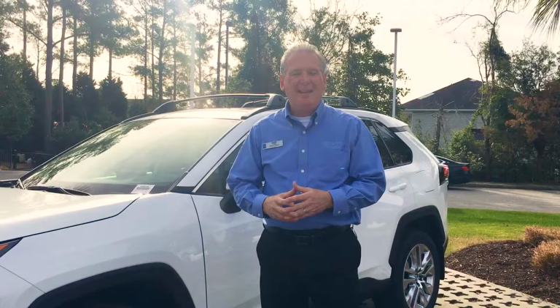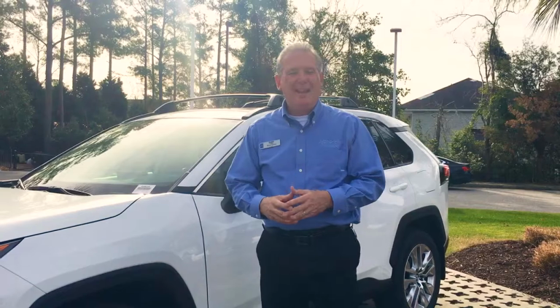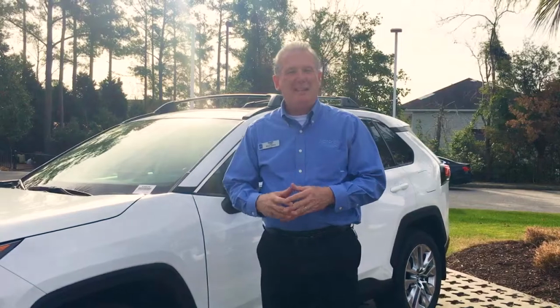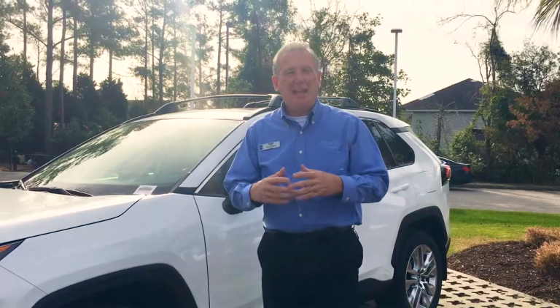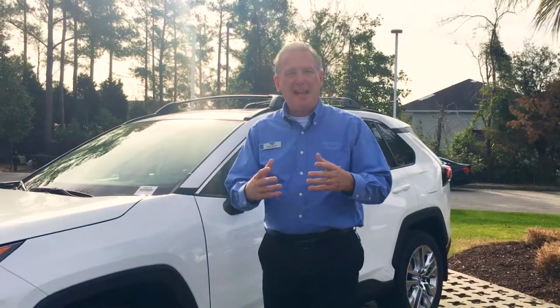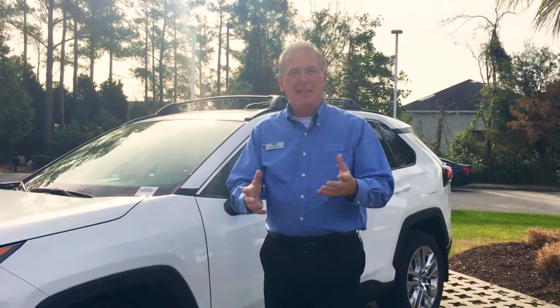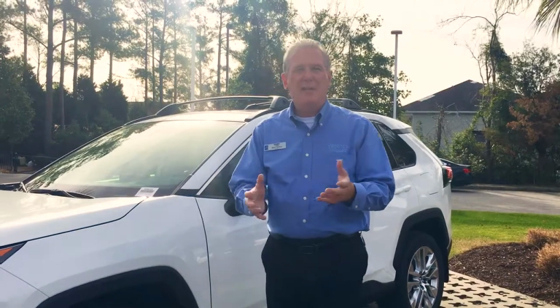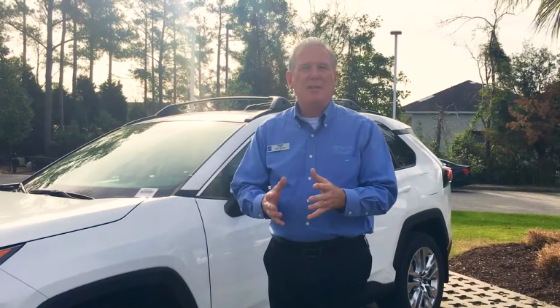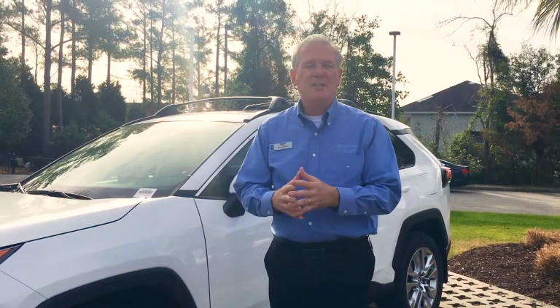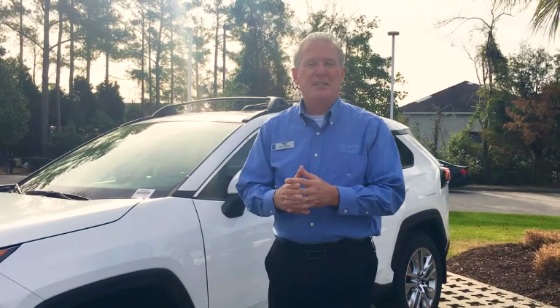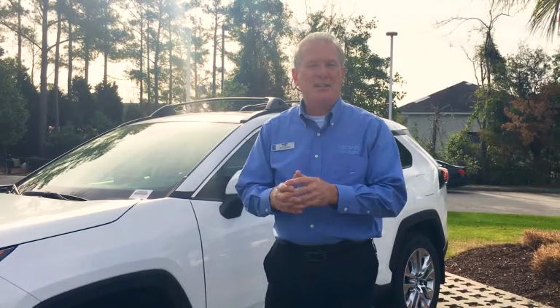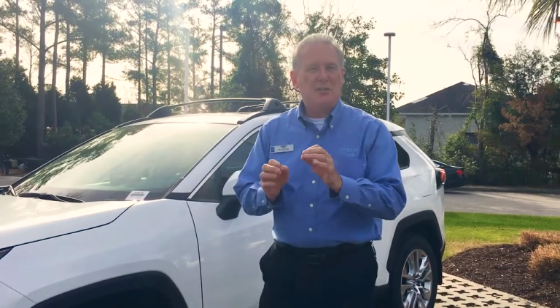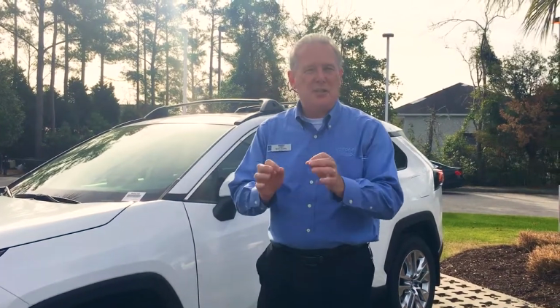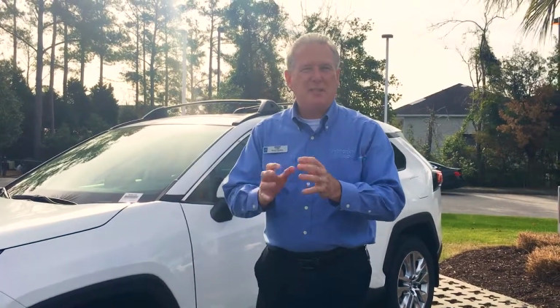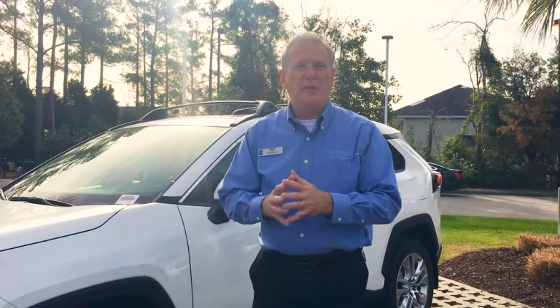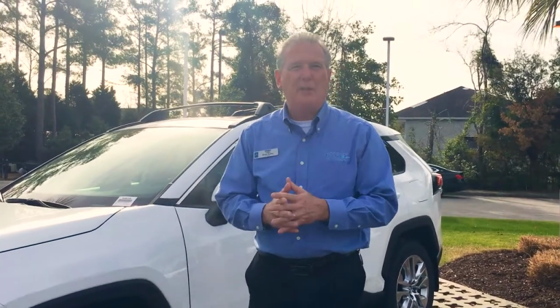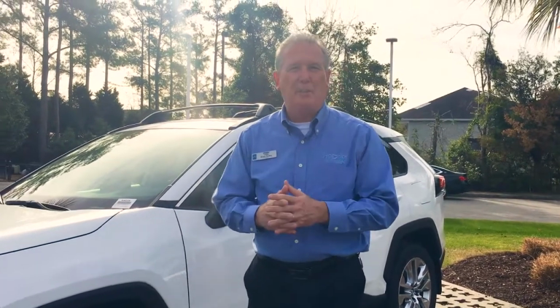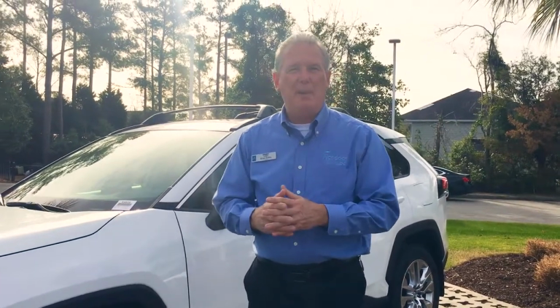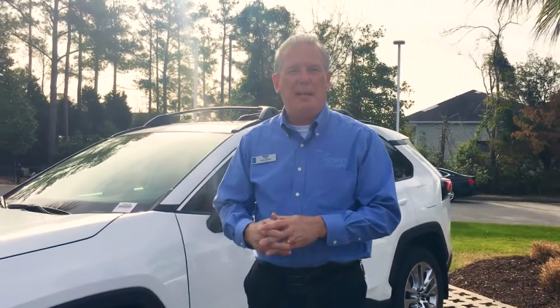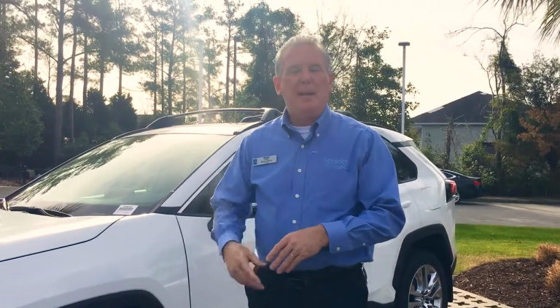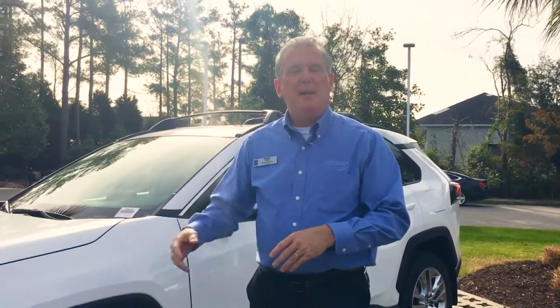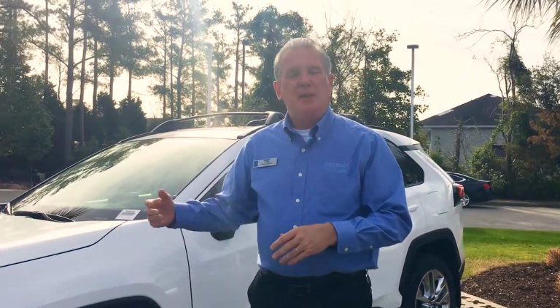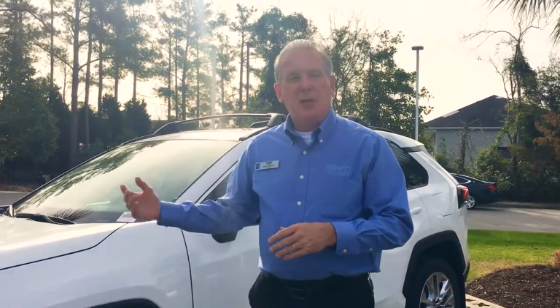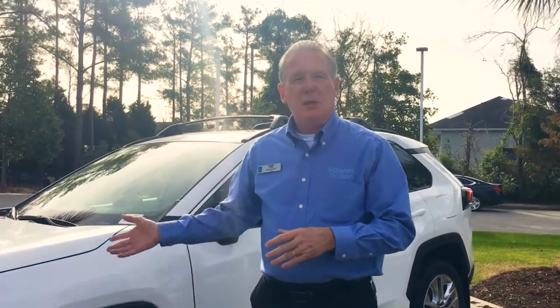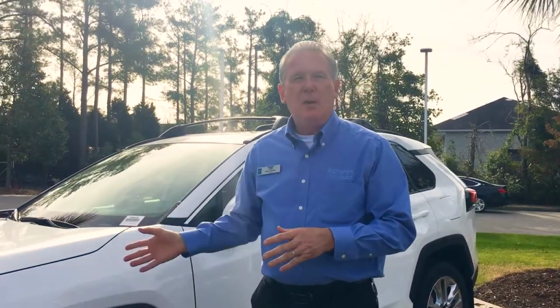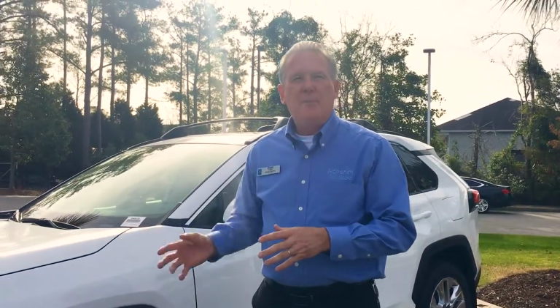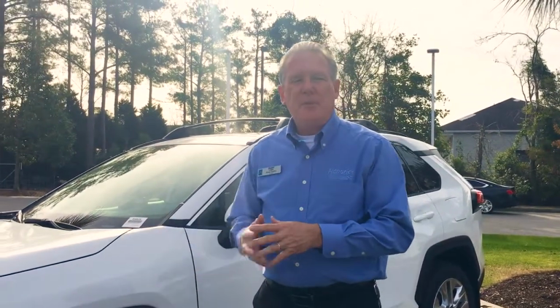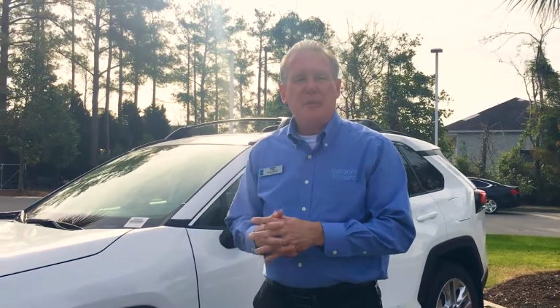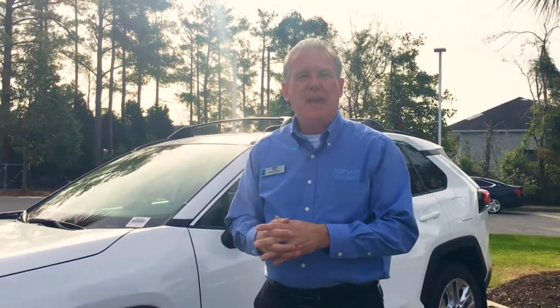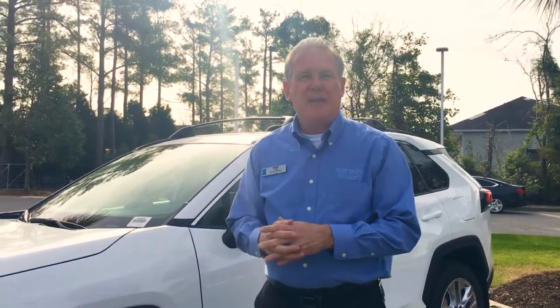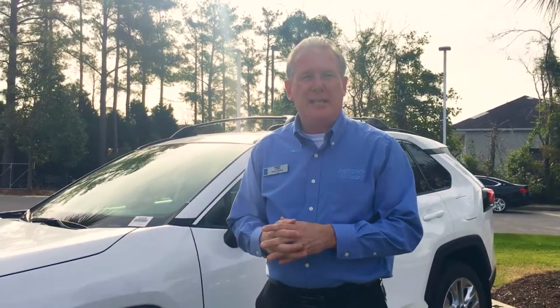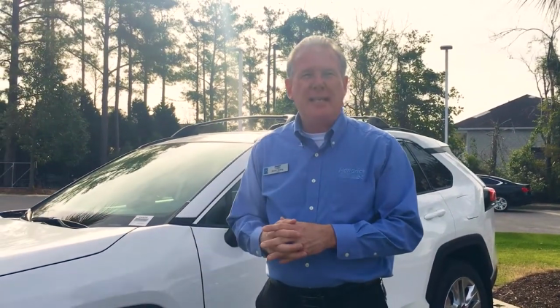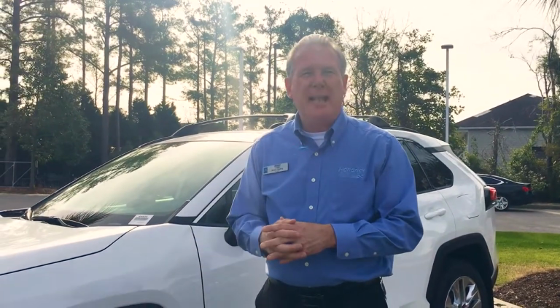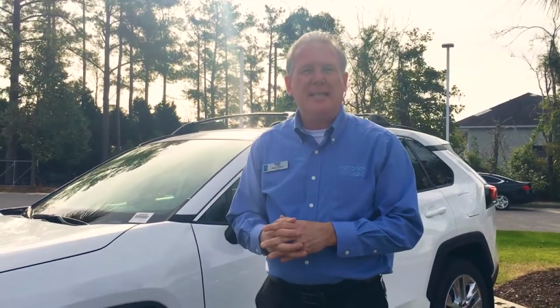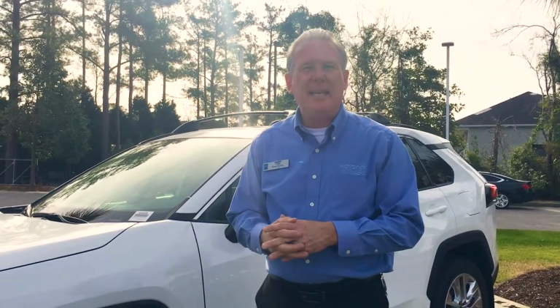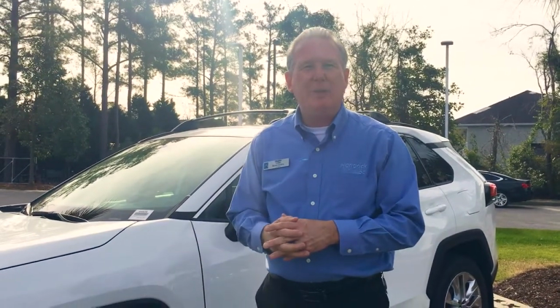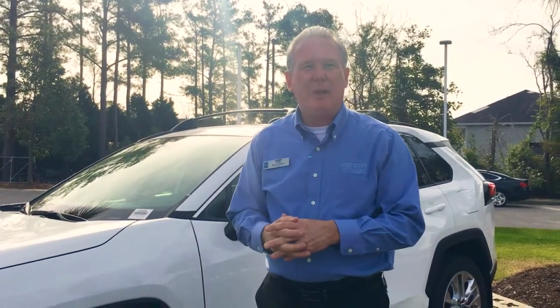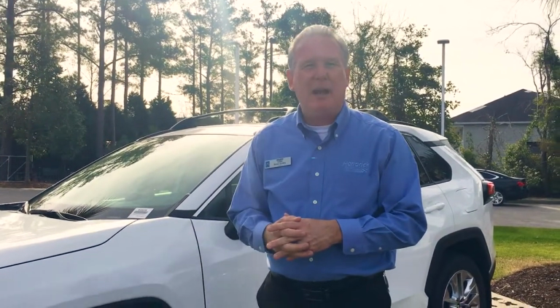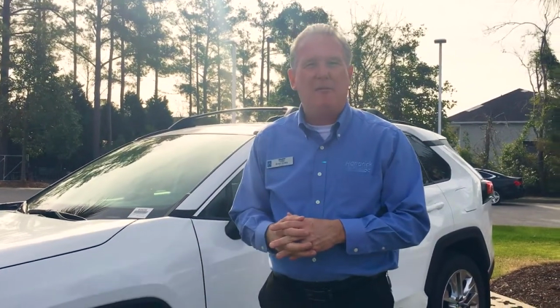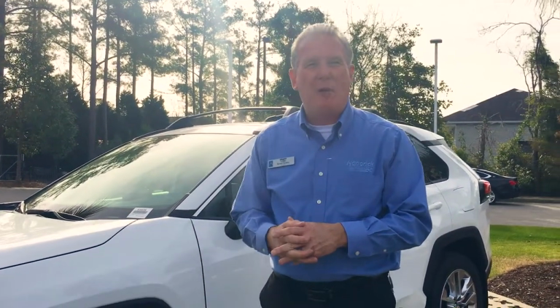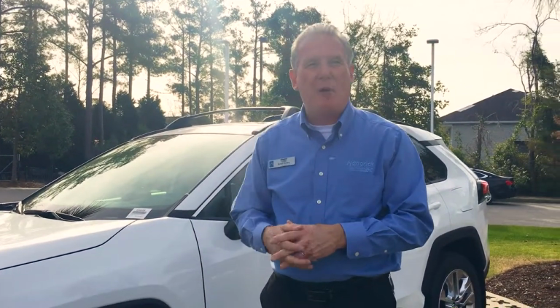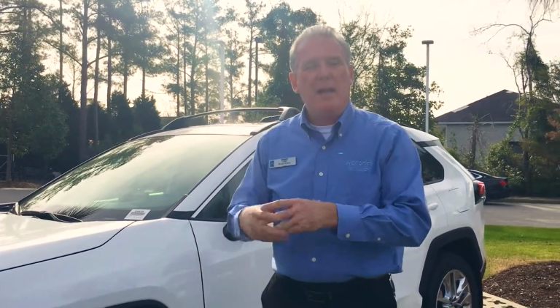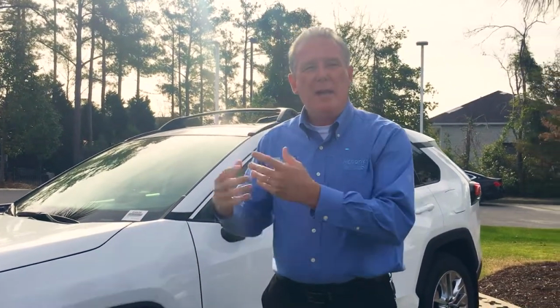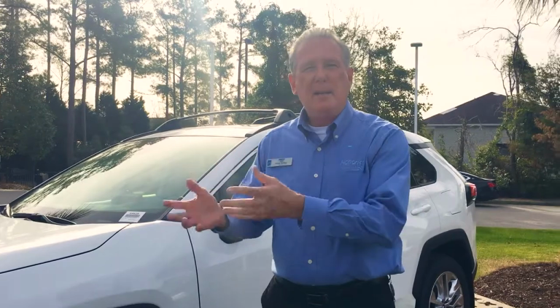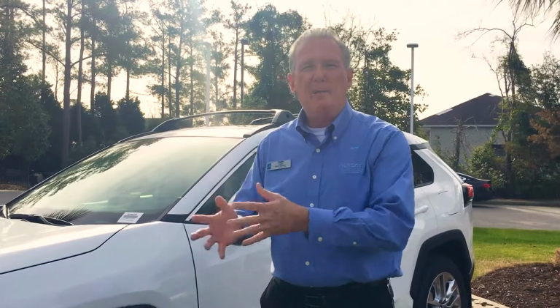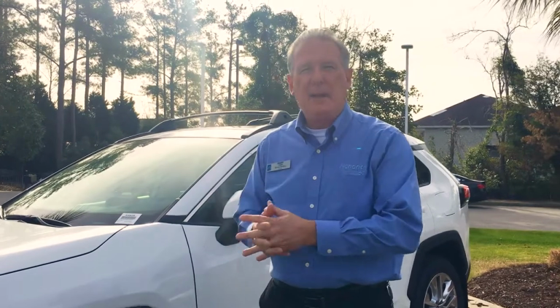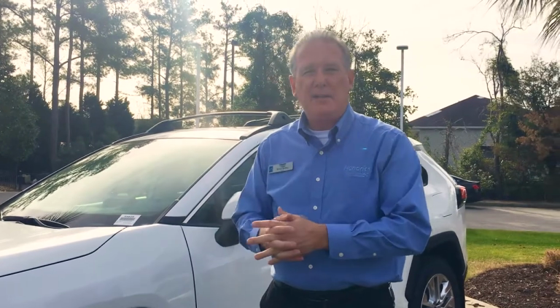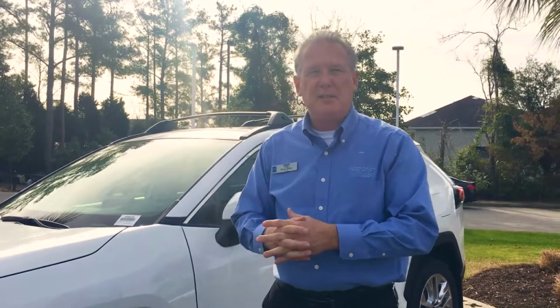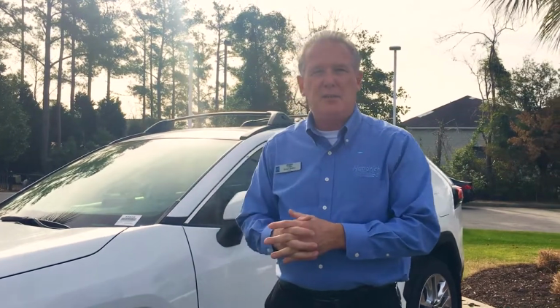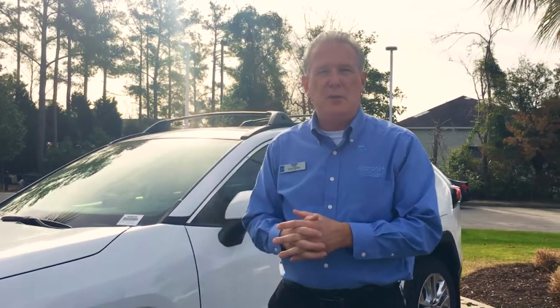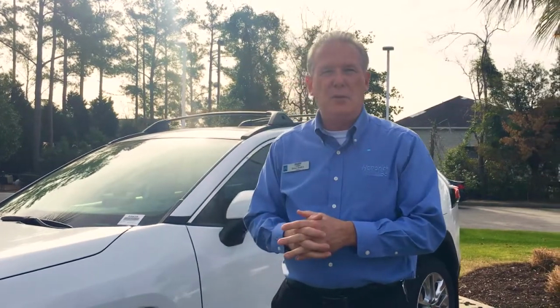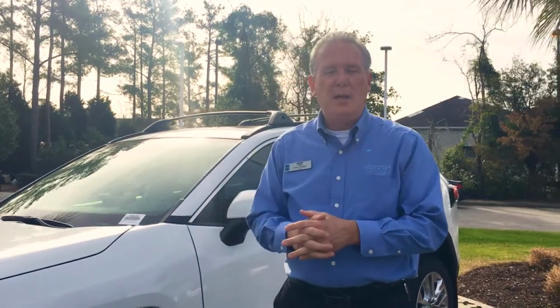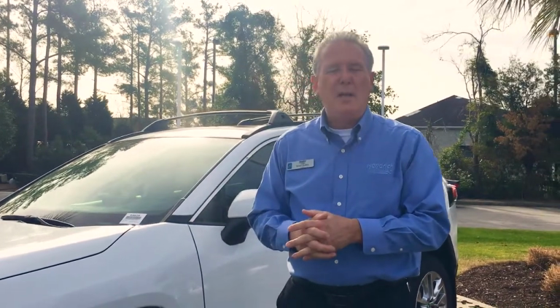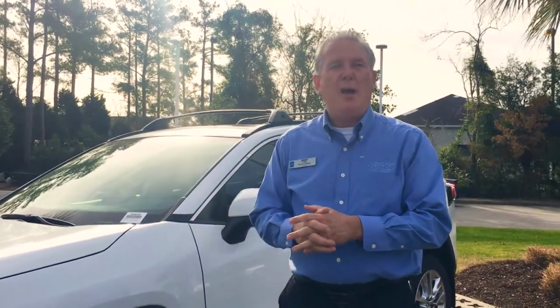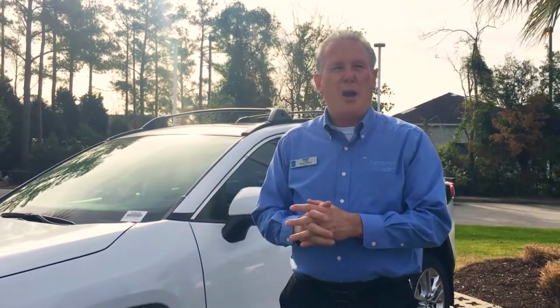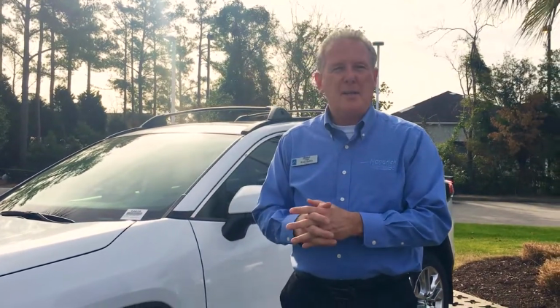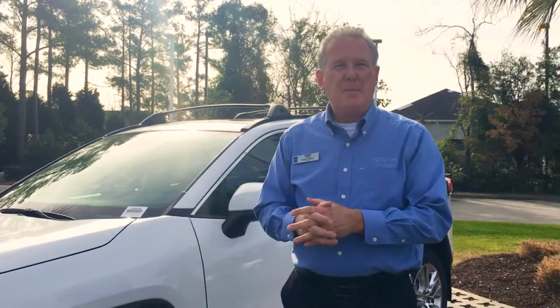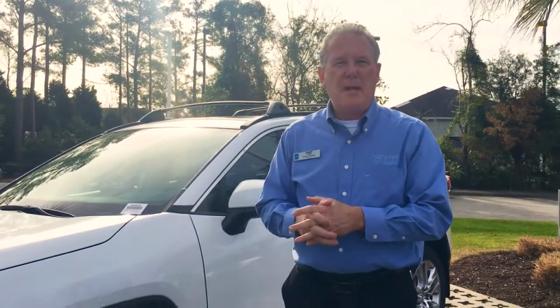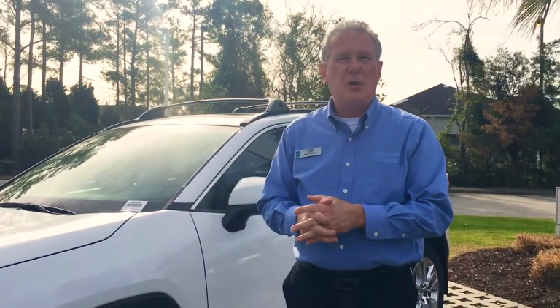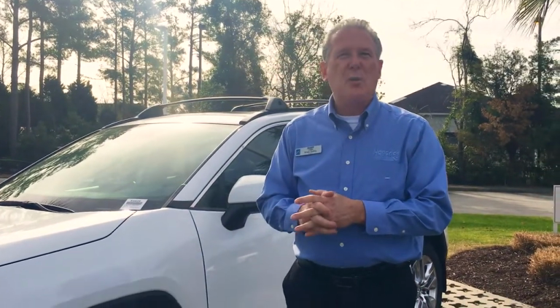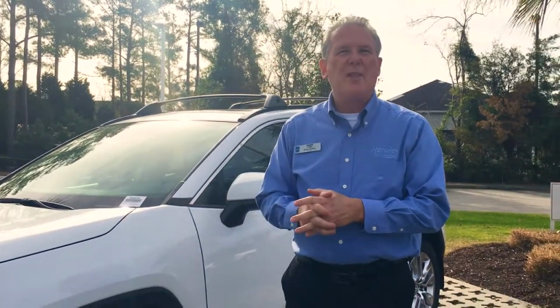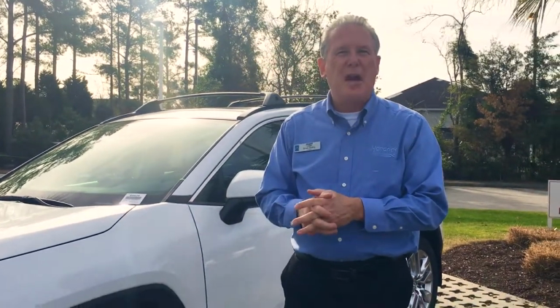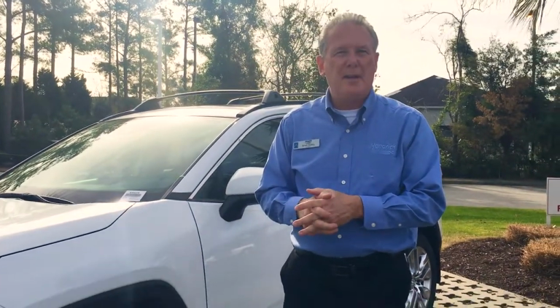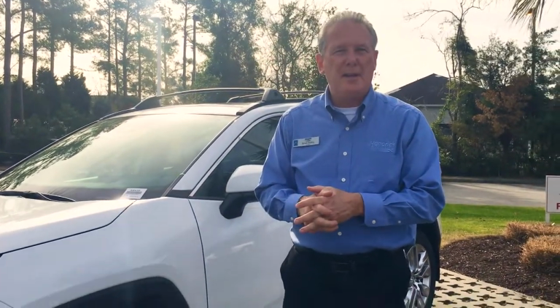Today I'm here to discuss the new 2019 RAV4 in comparison to our competitor, the Honda.